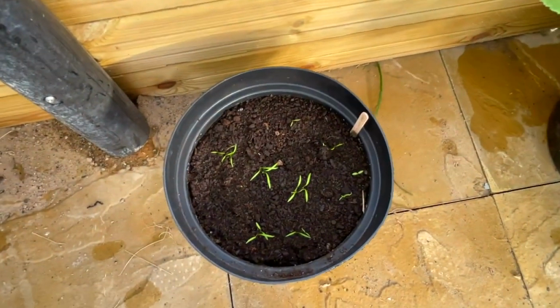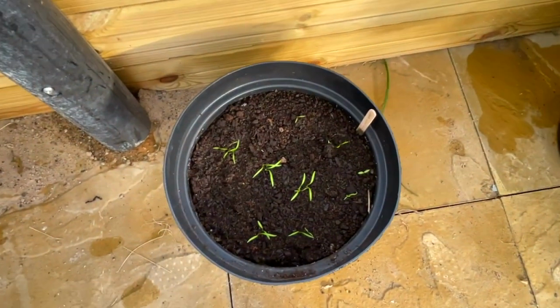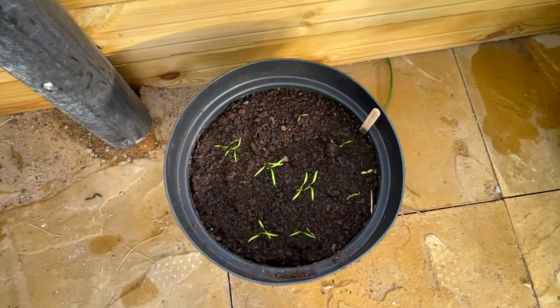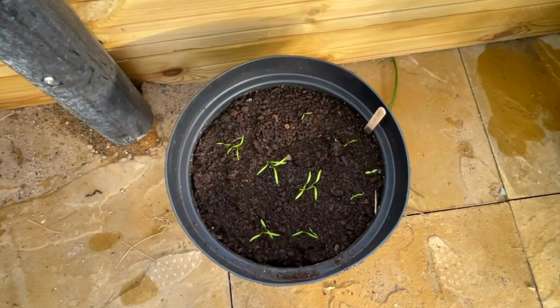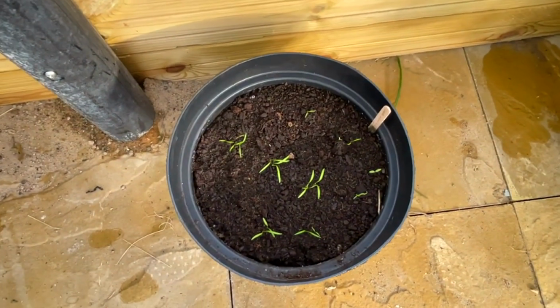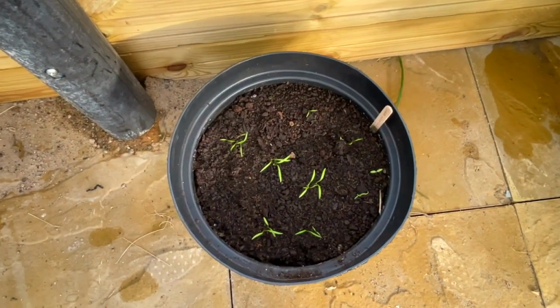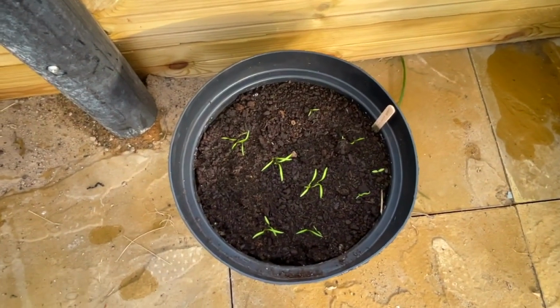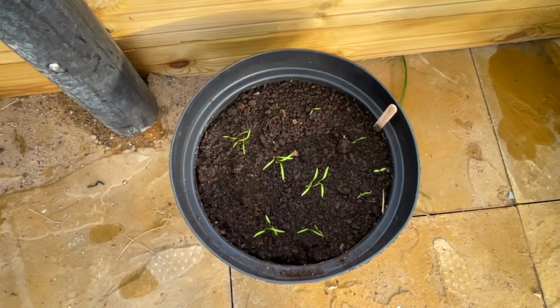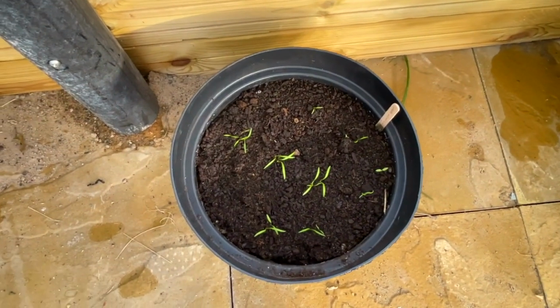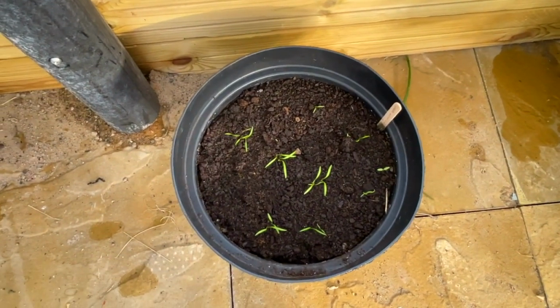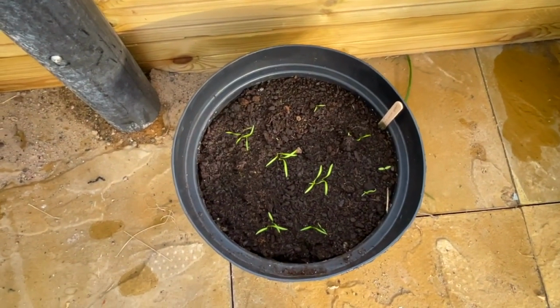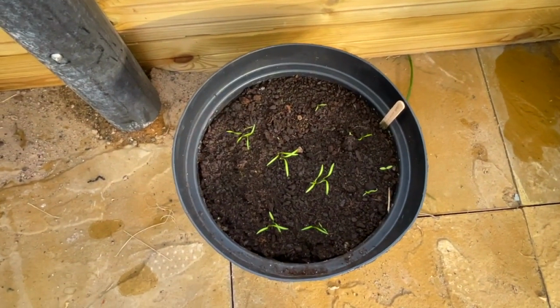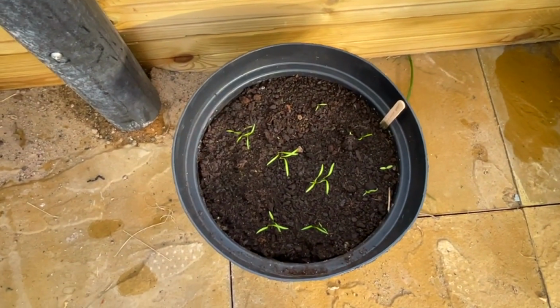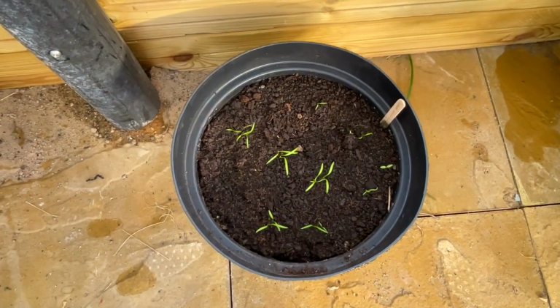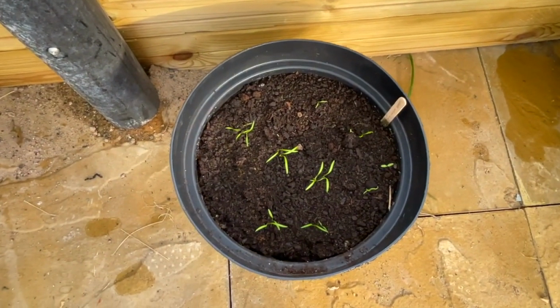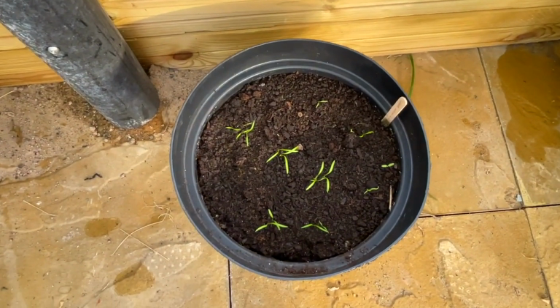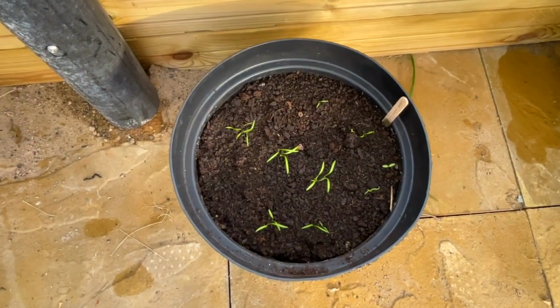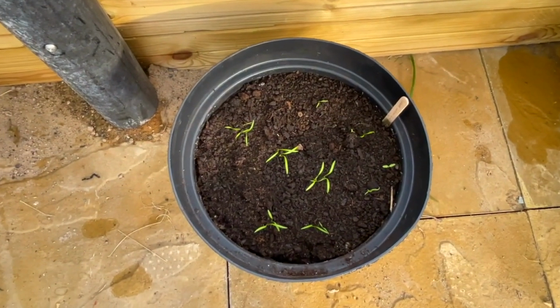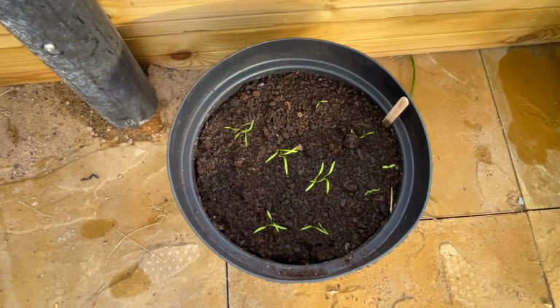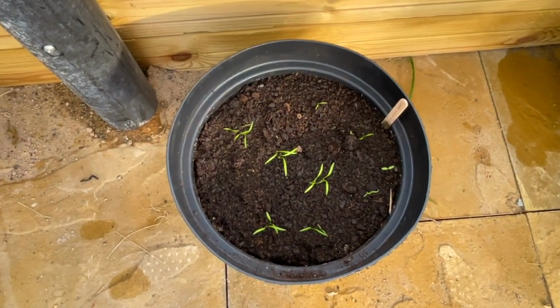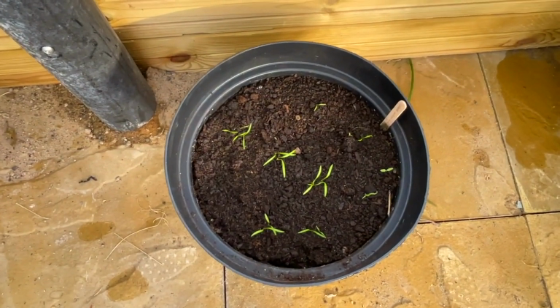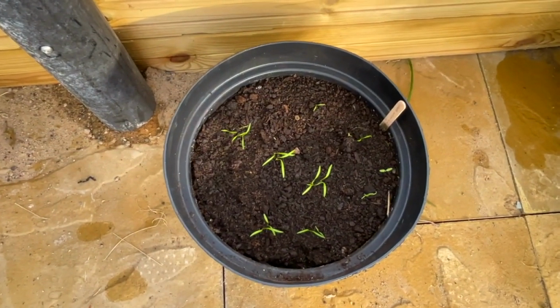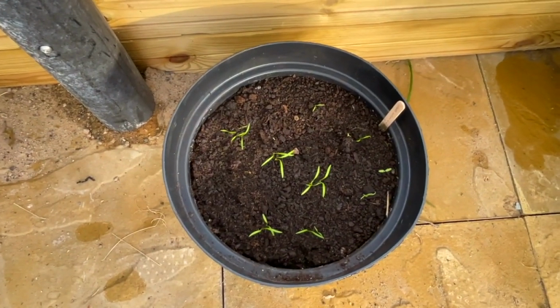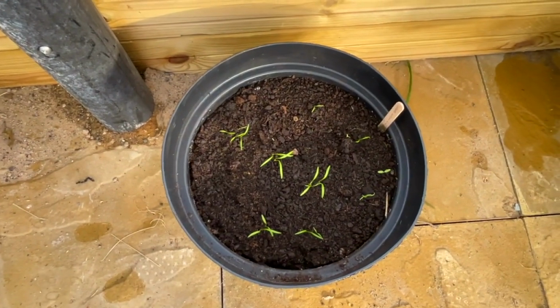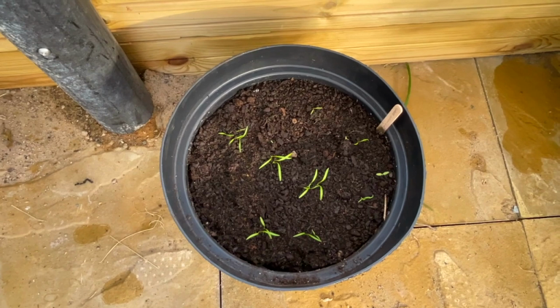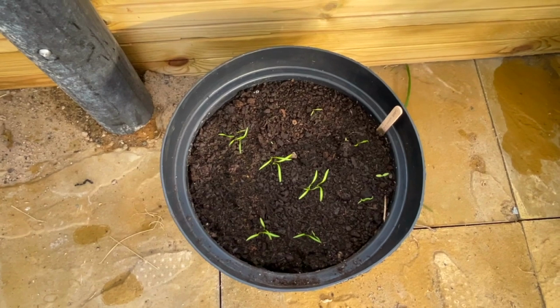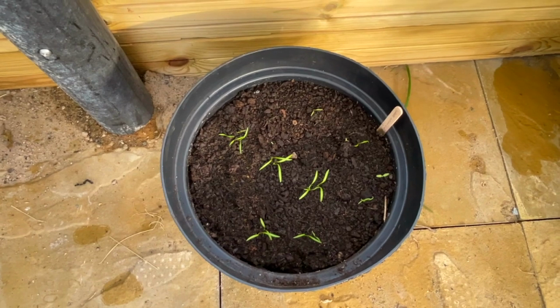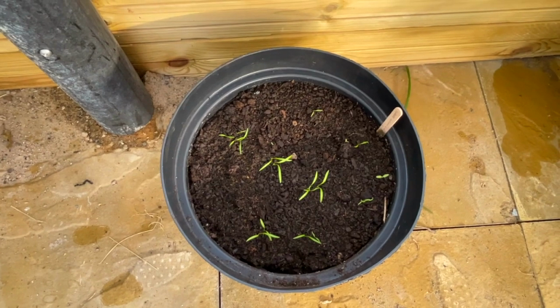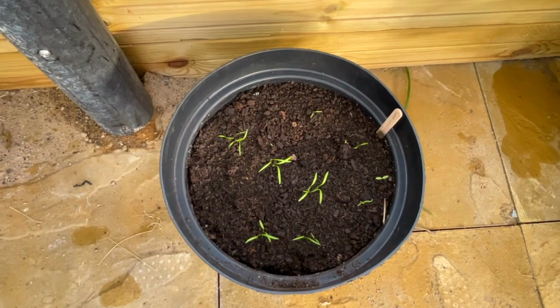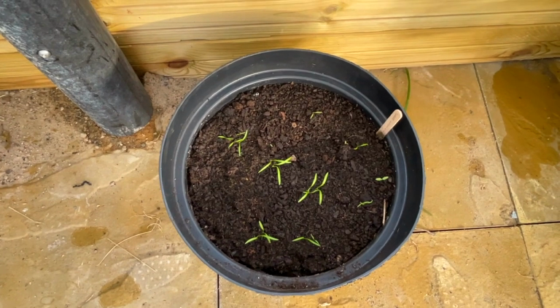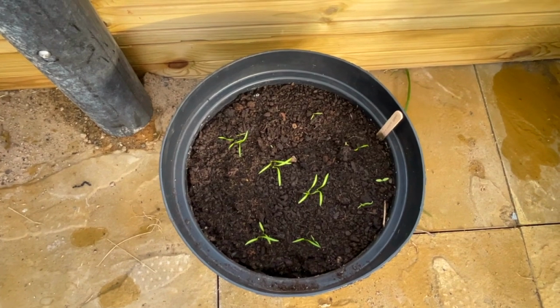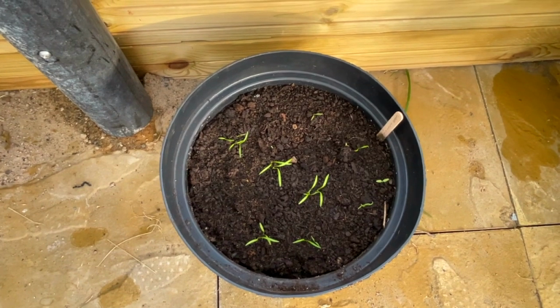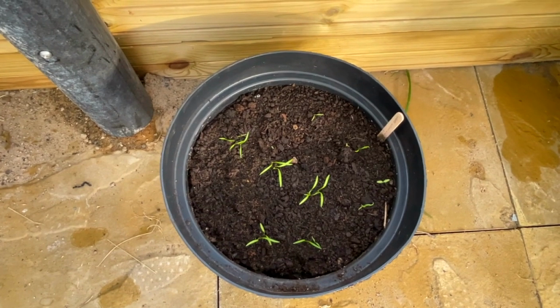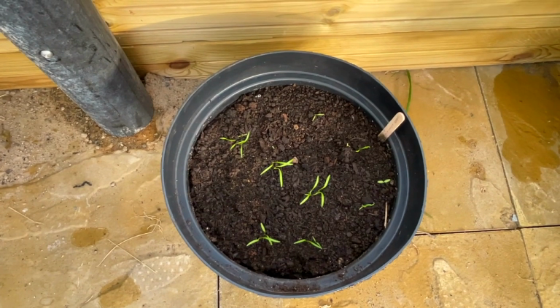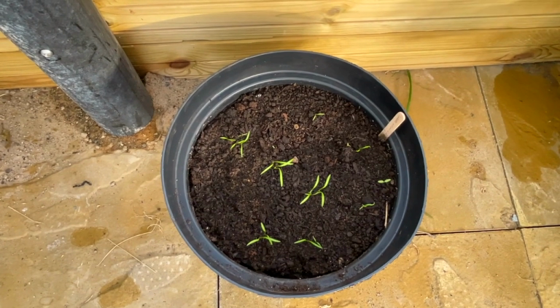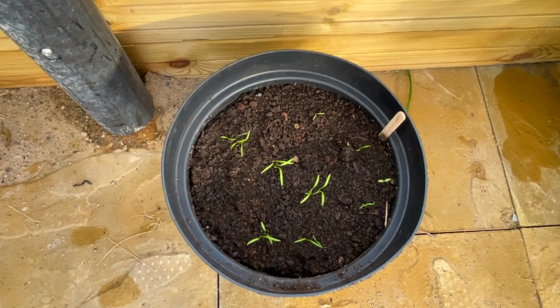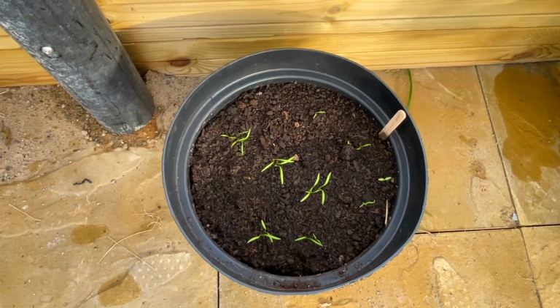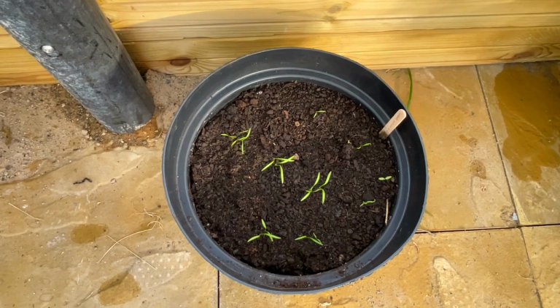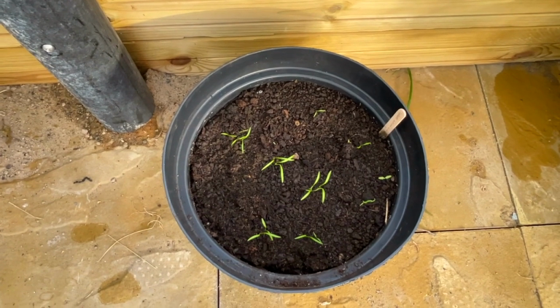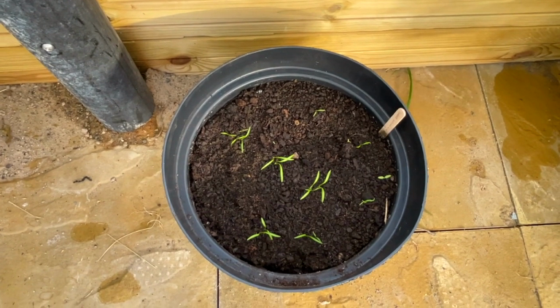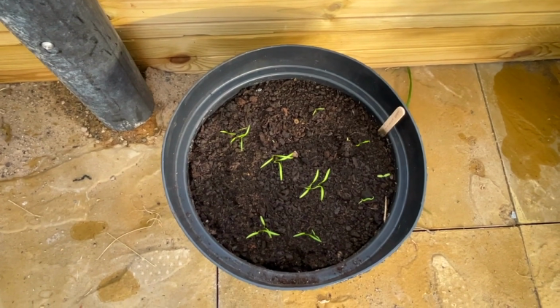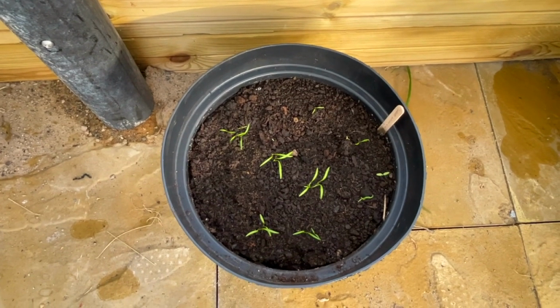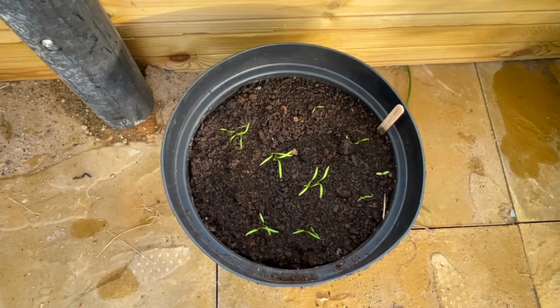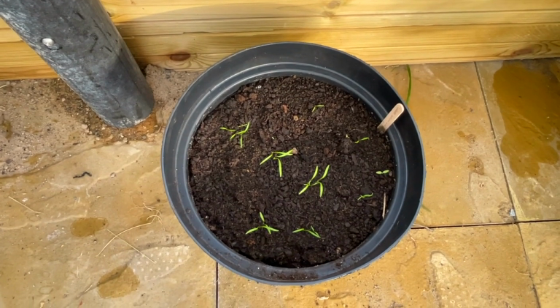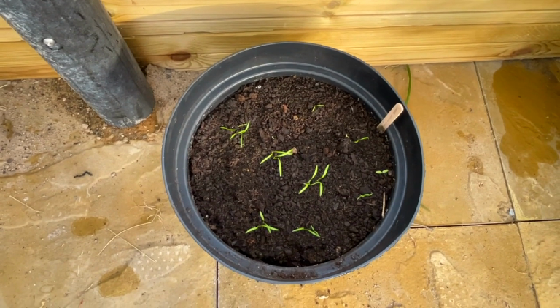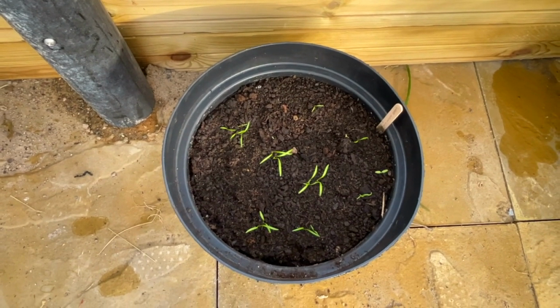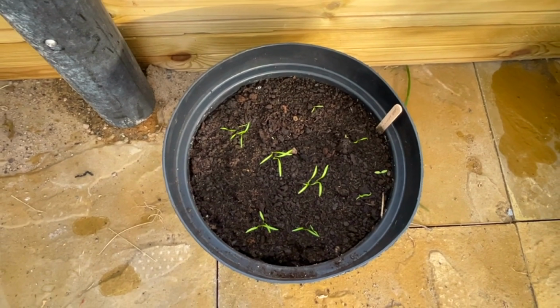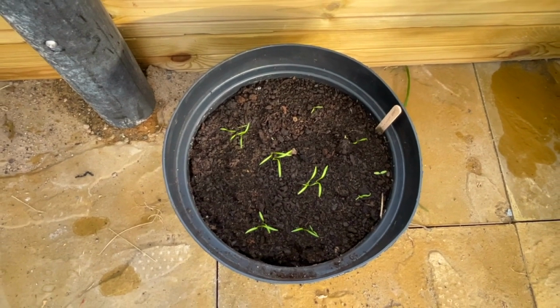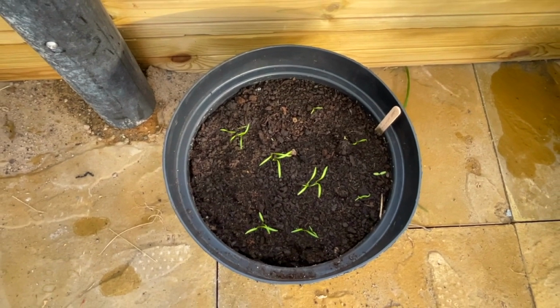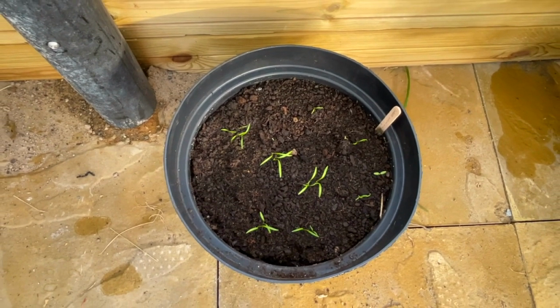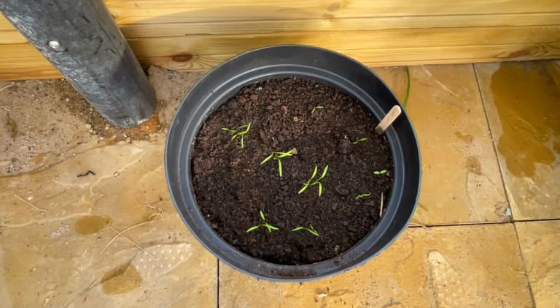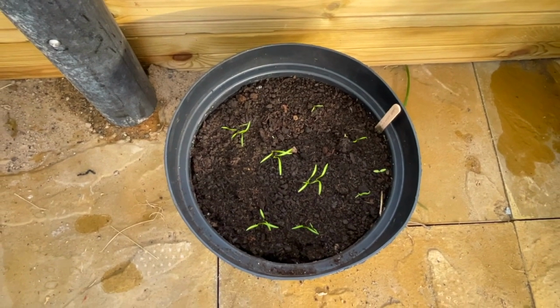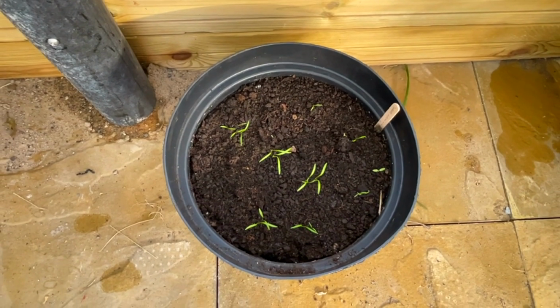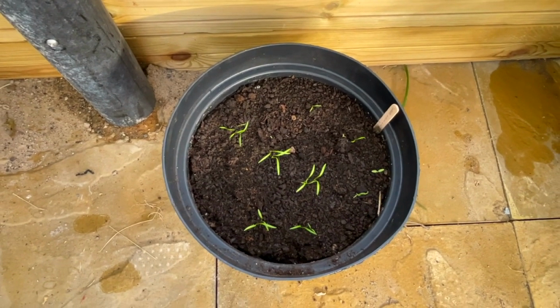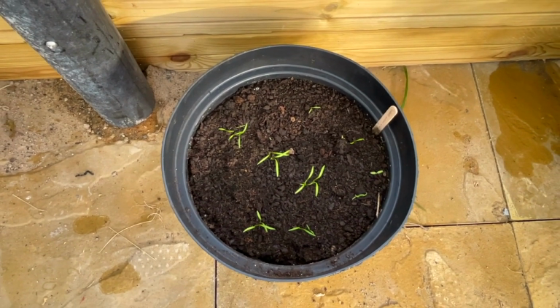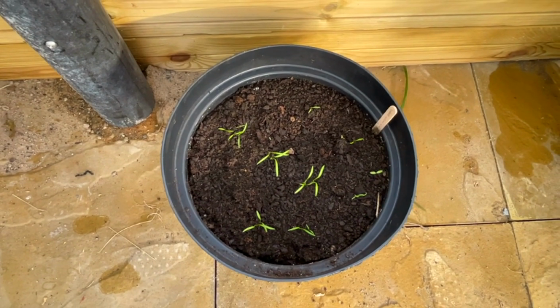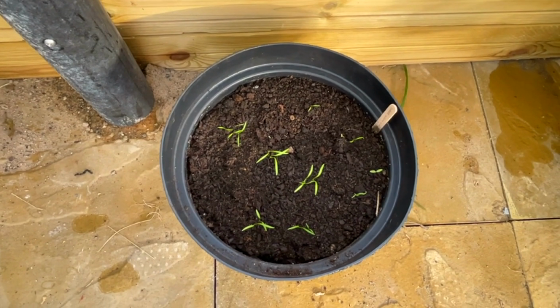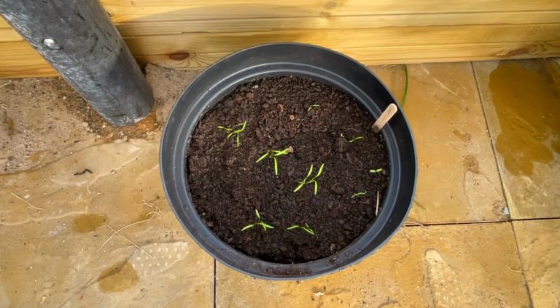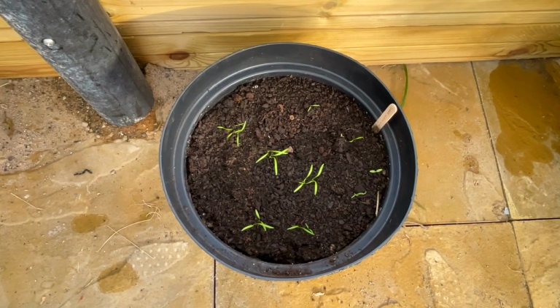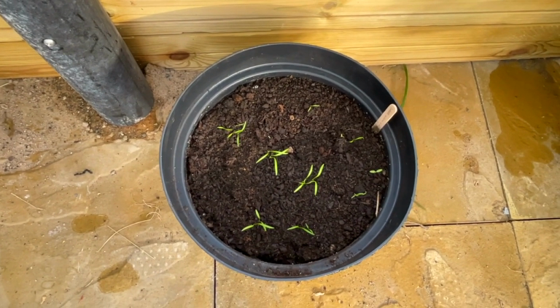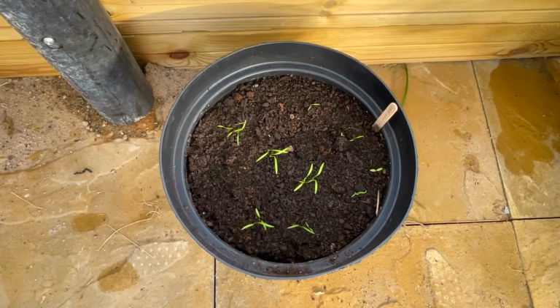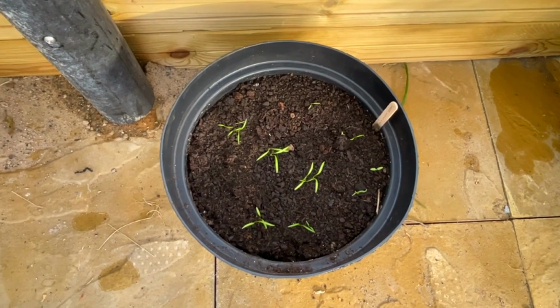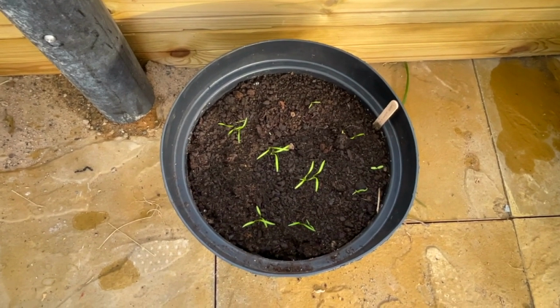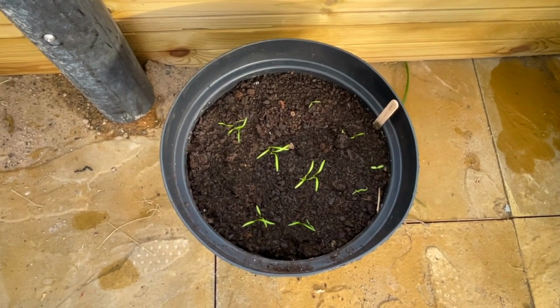Over here the carrots have also started to sprout and come up, and those have done far better than the ones outside.